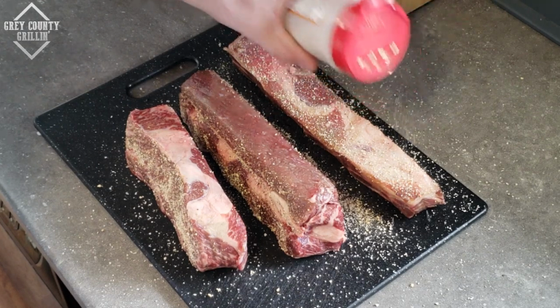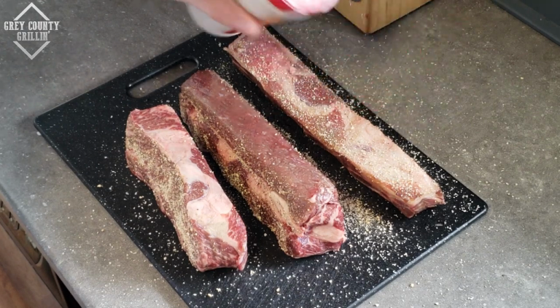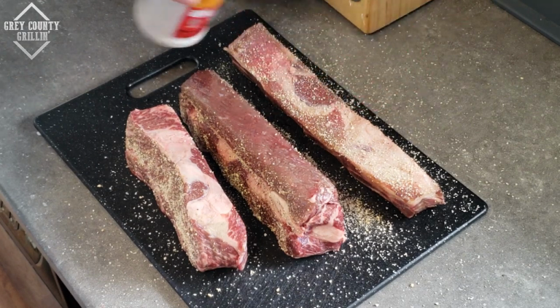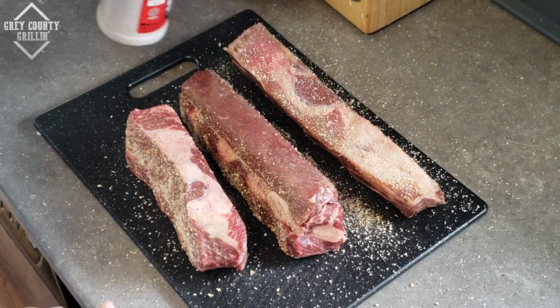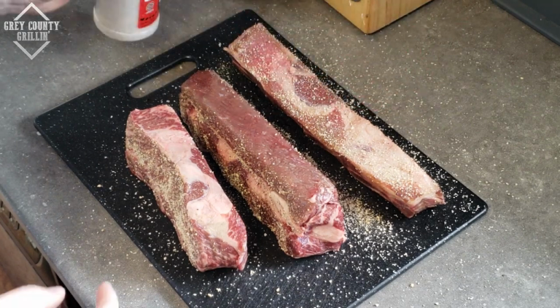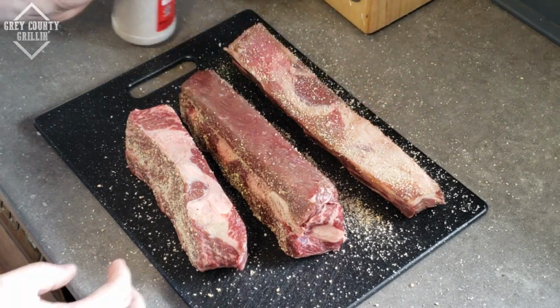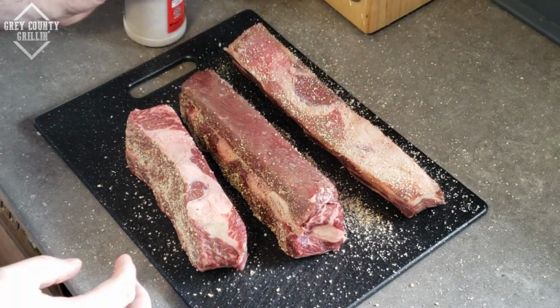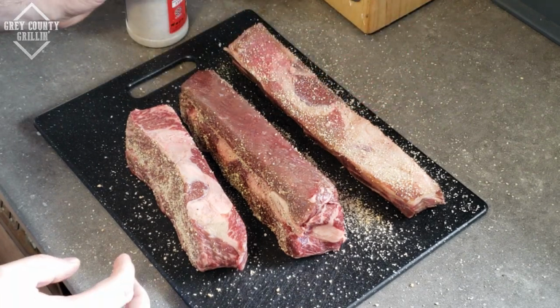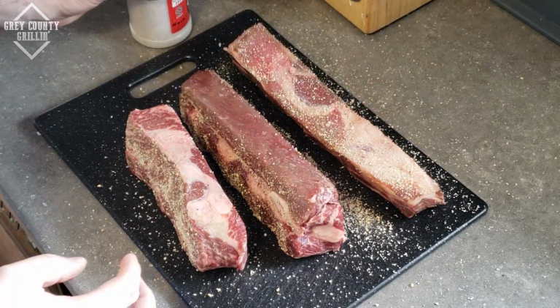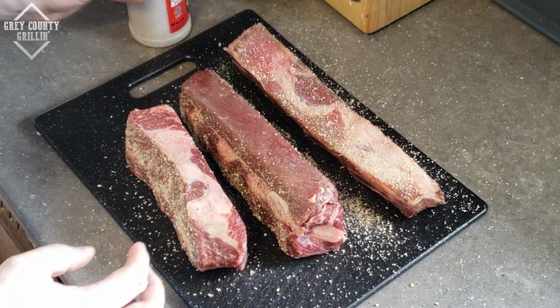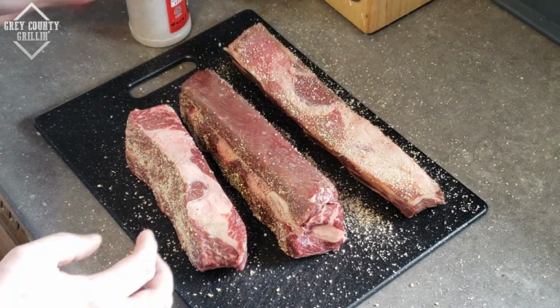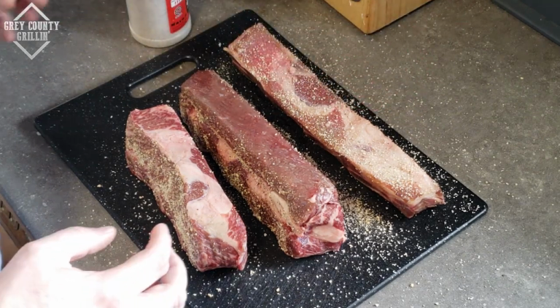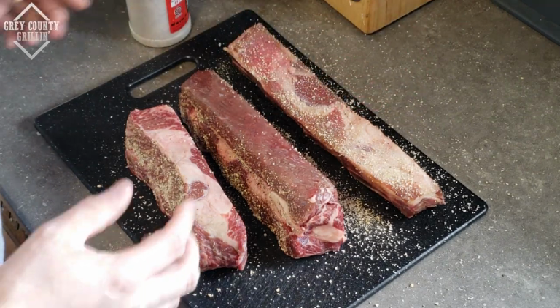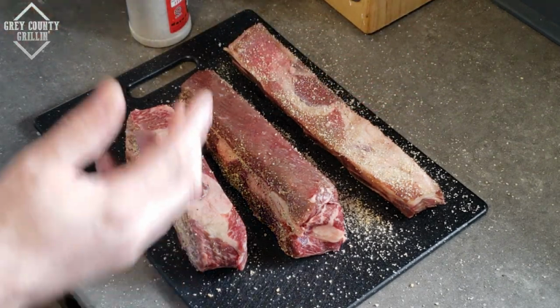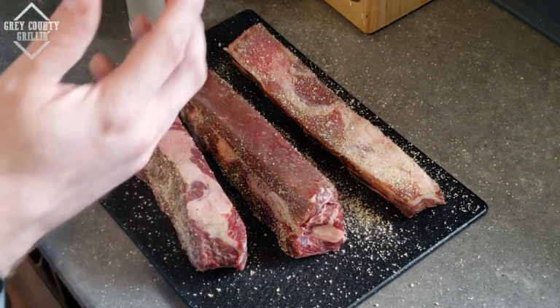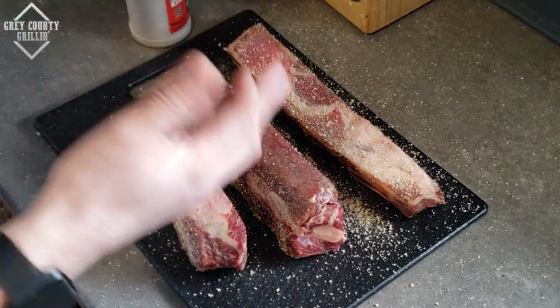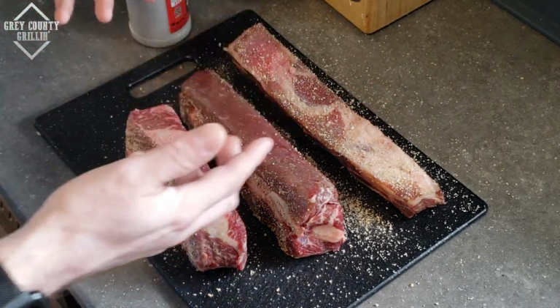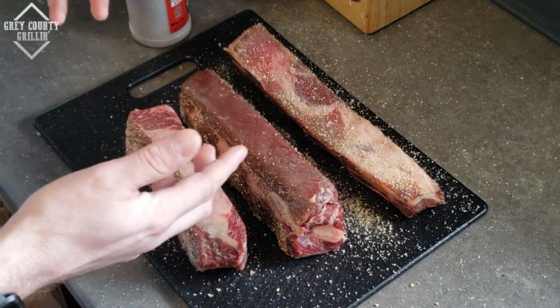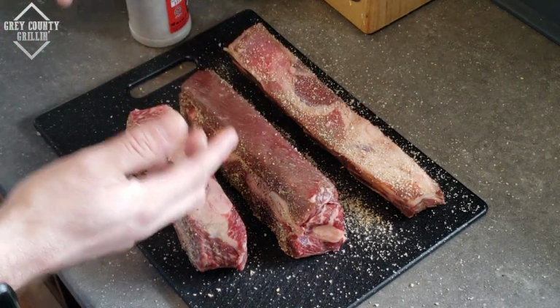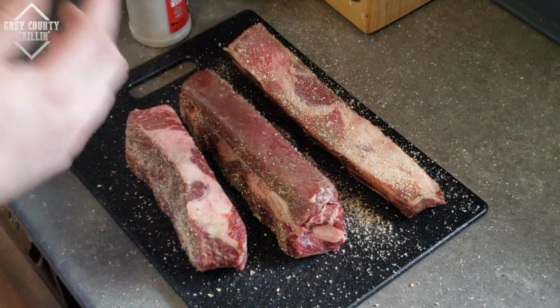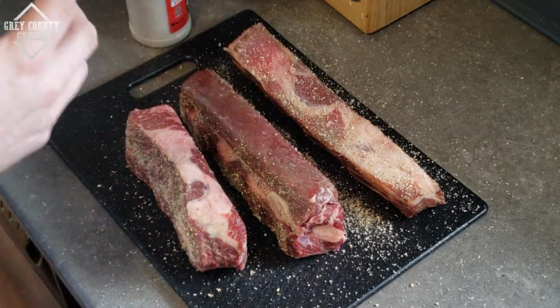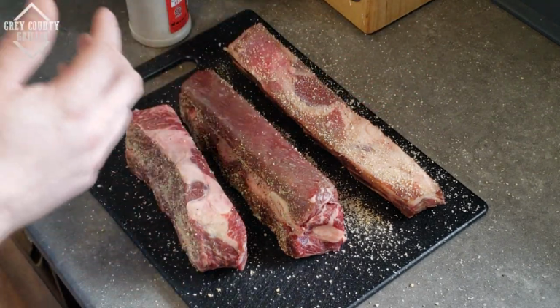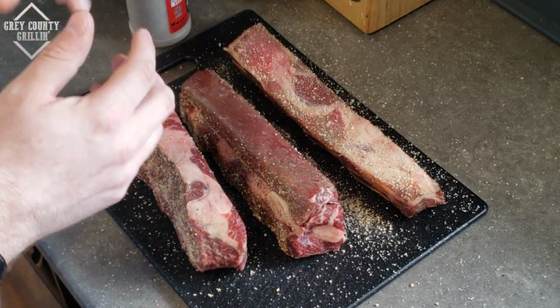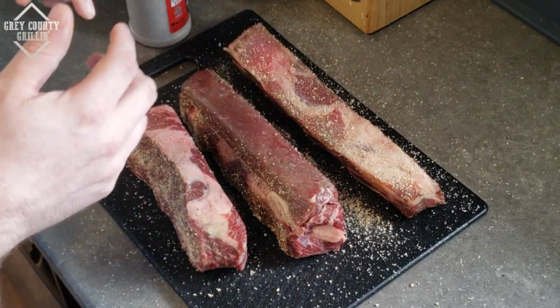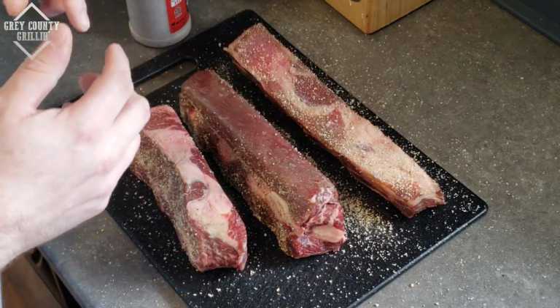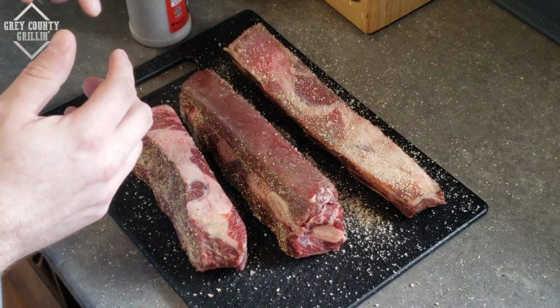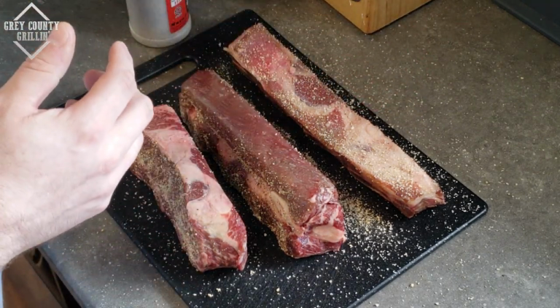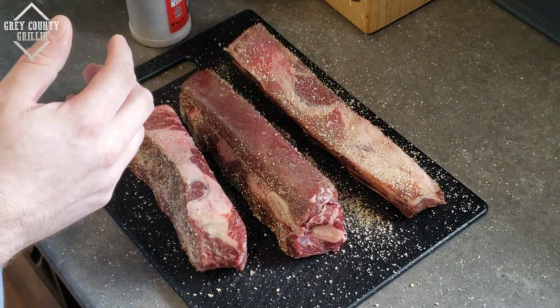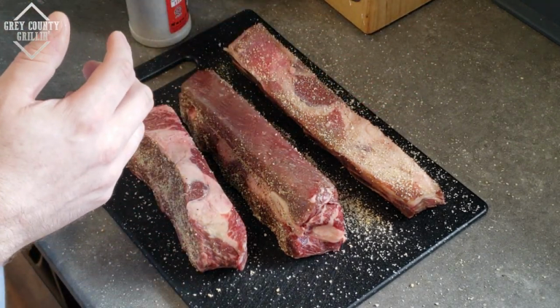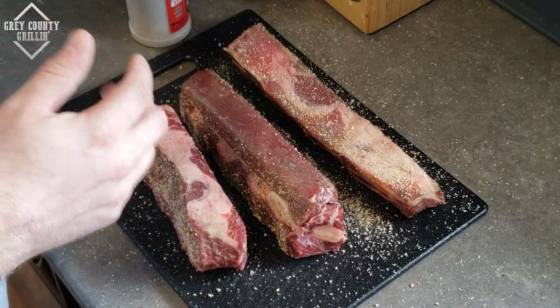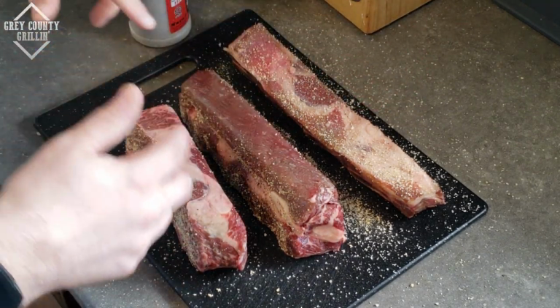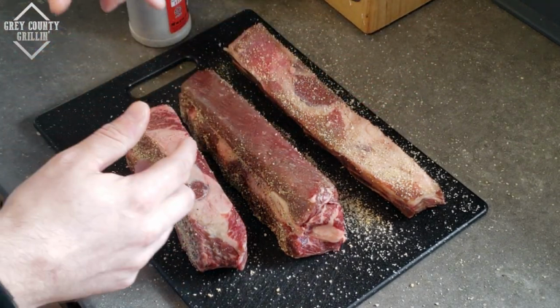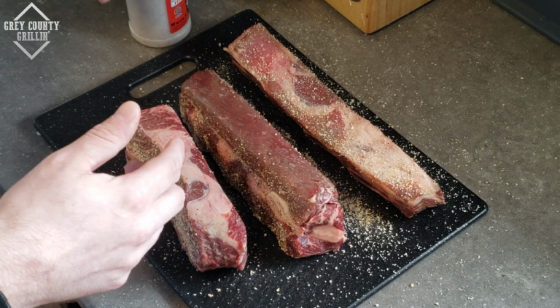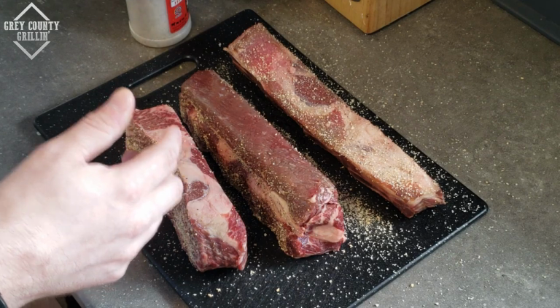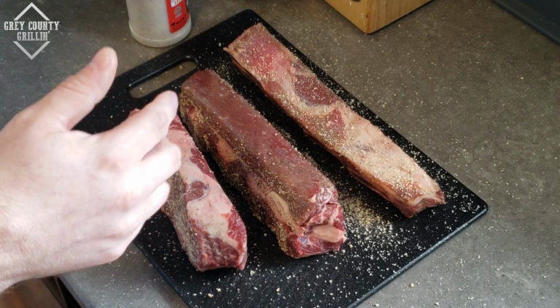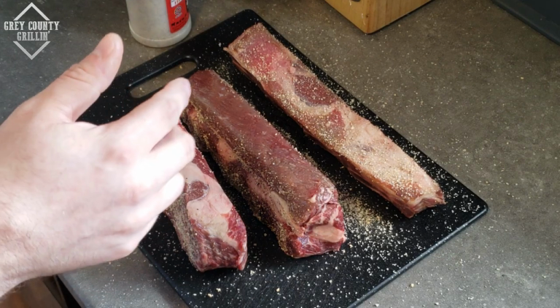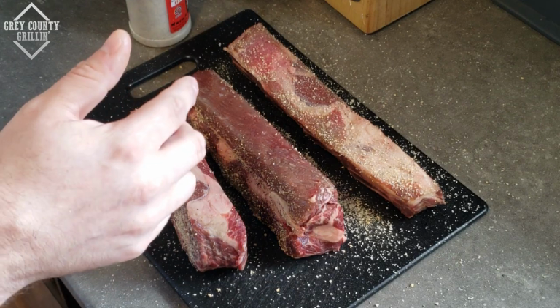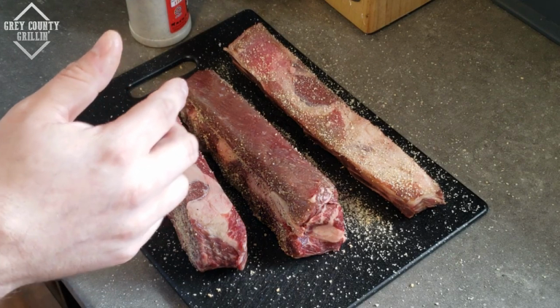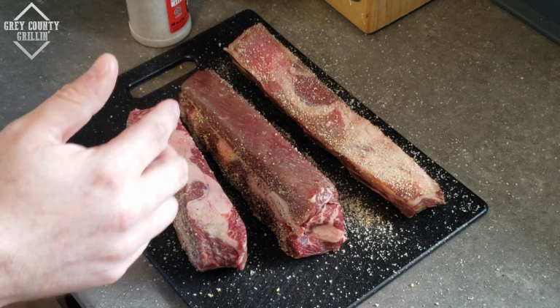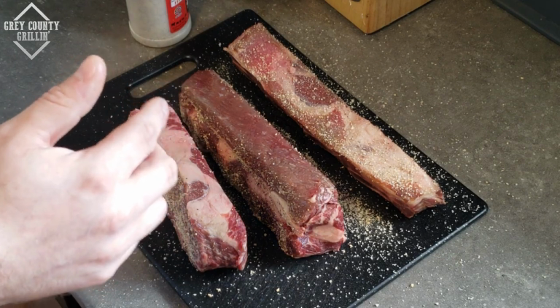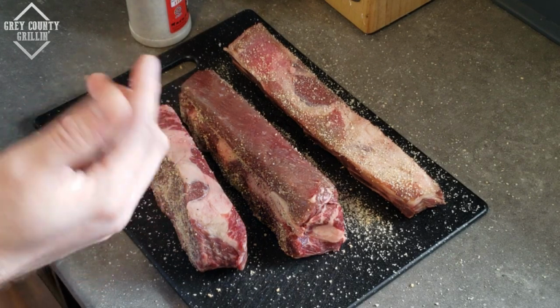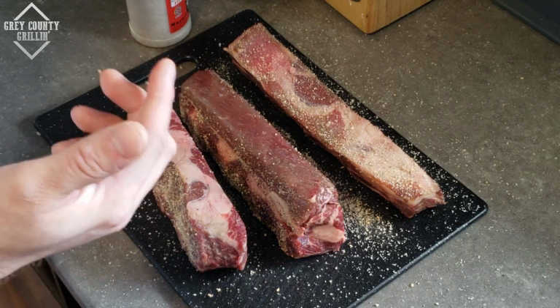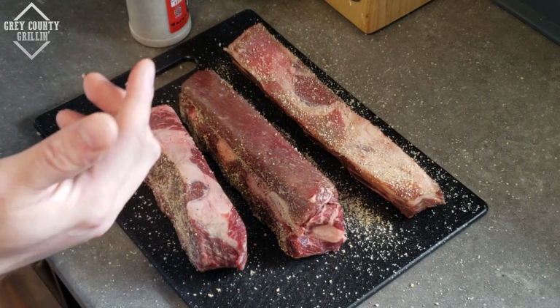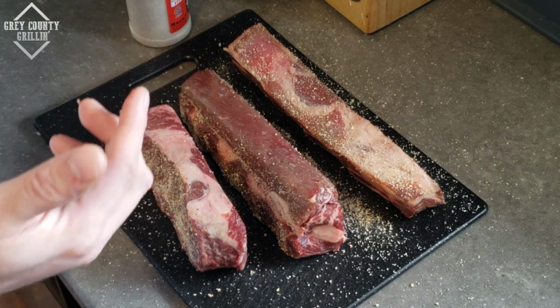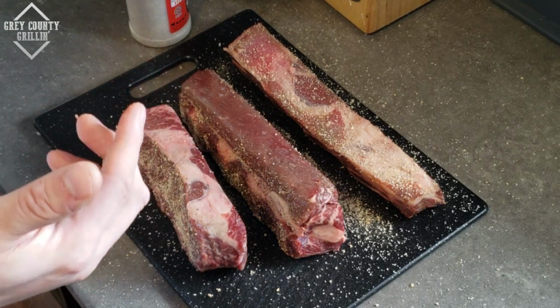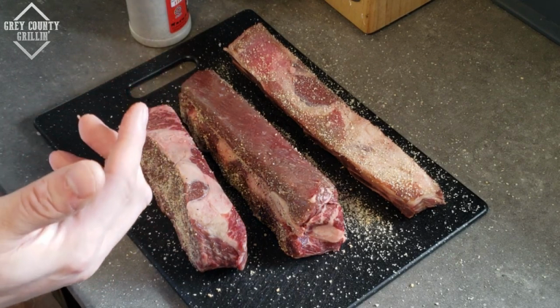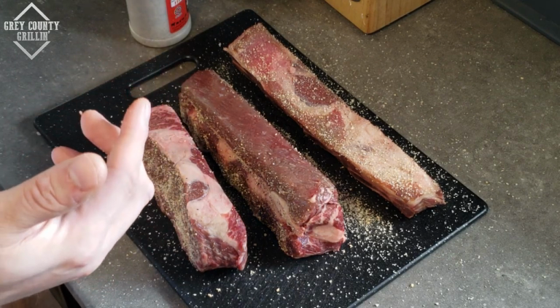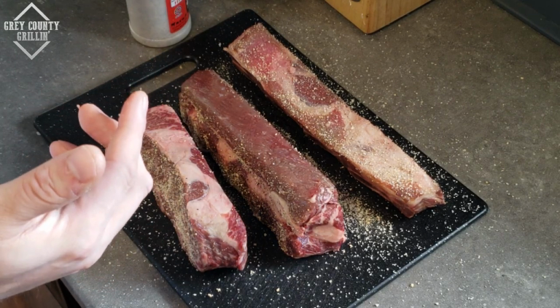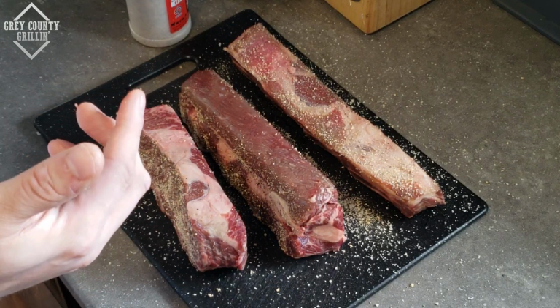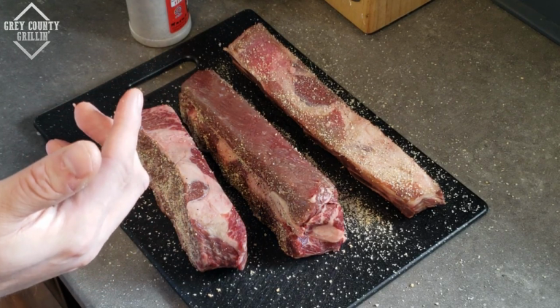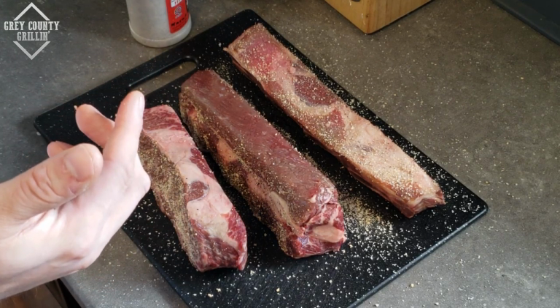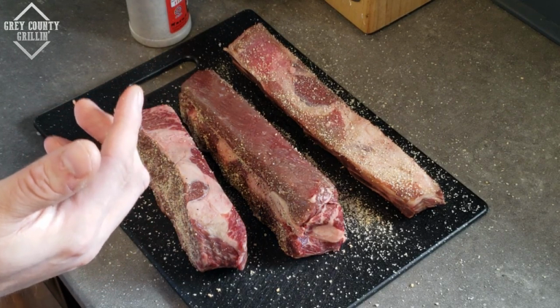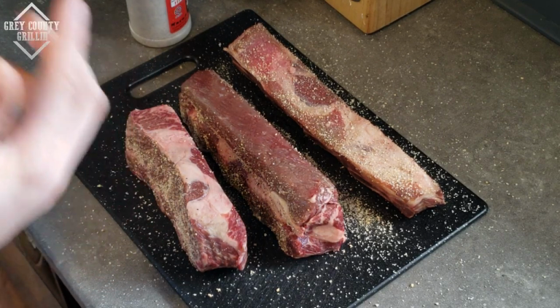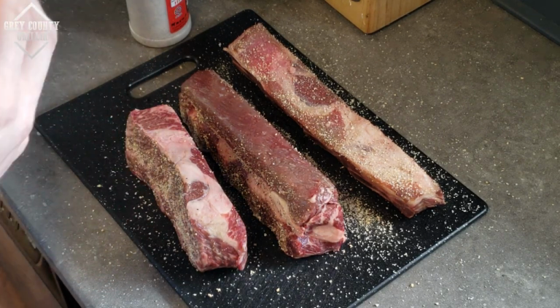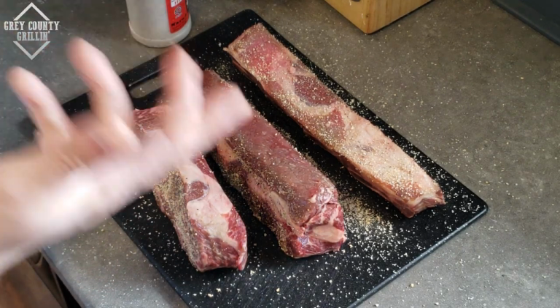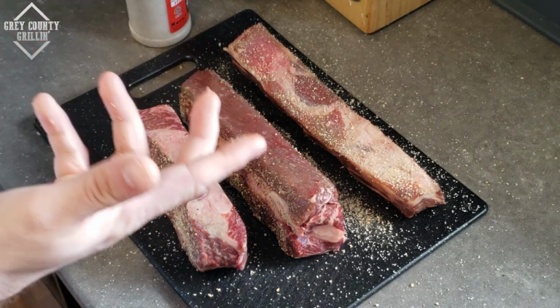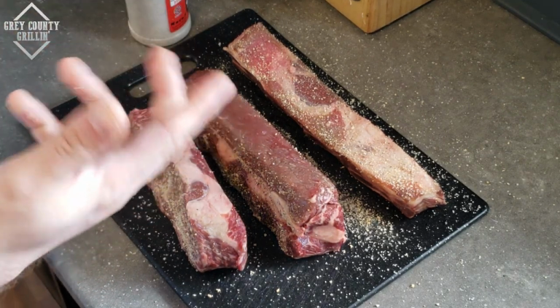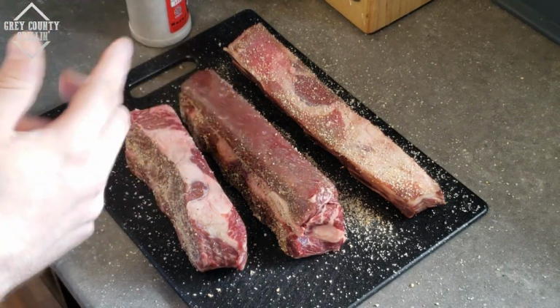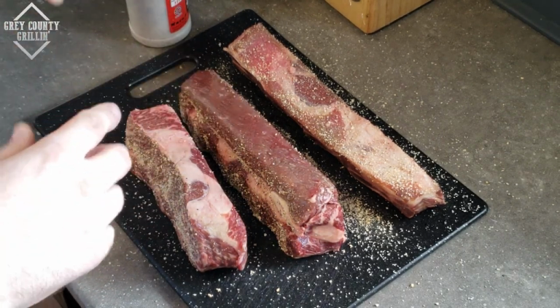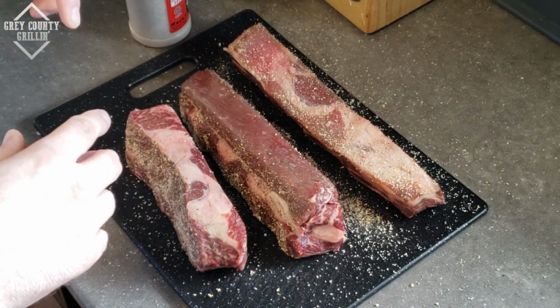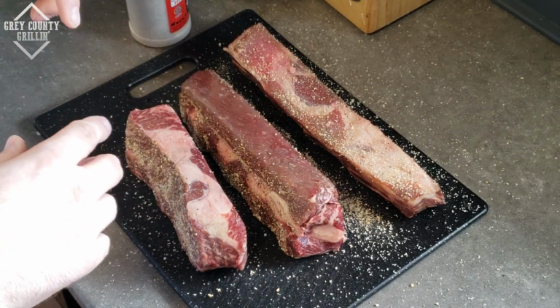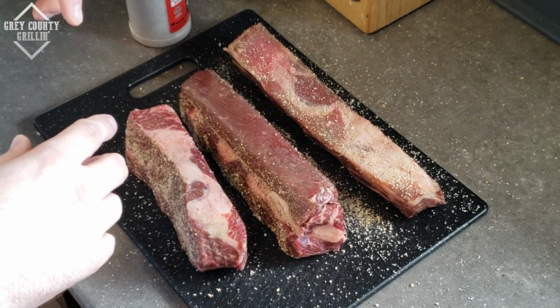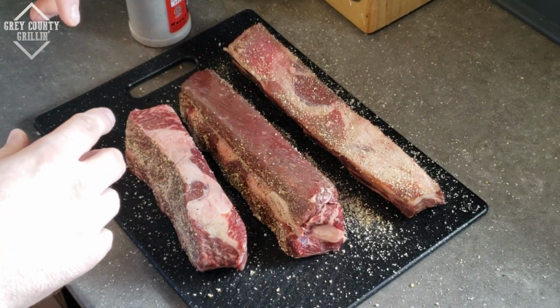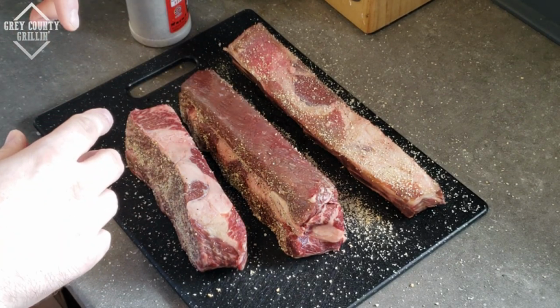All right, I'm just going to finish this up, get them ready to go, then get the Big Easy started up and we'll be right back.